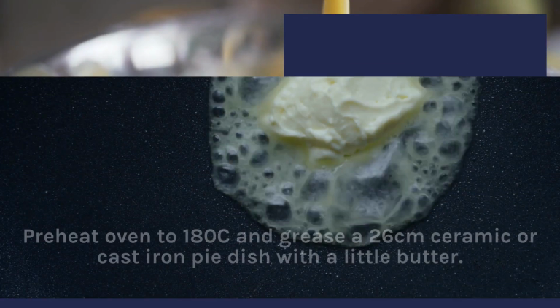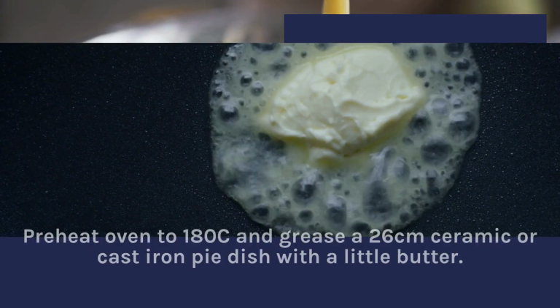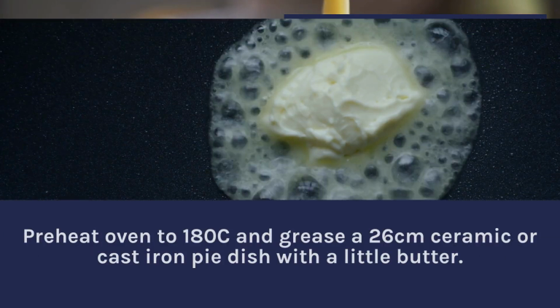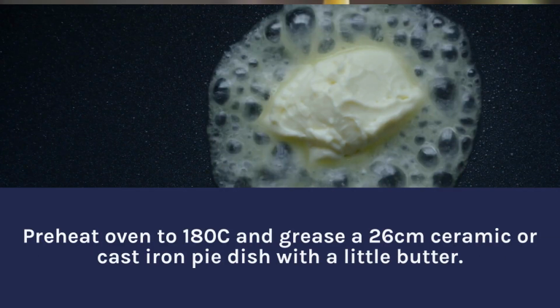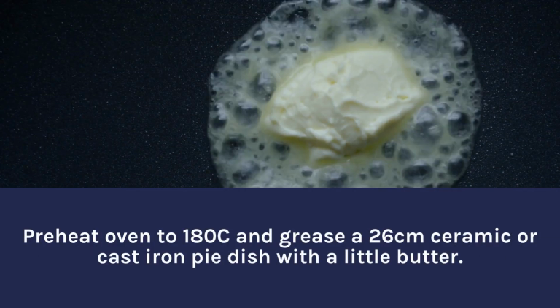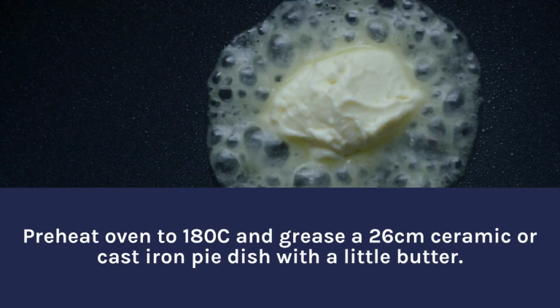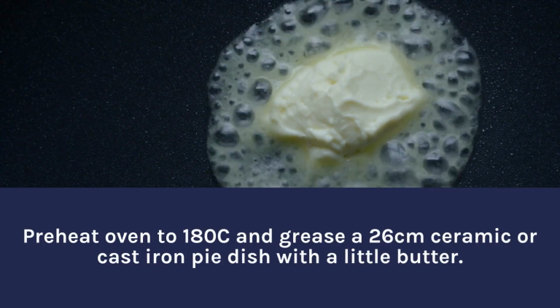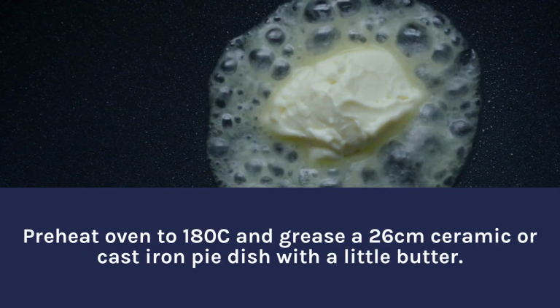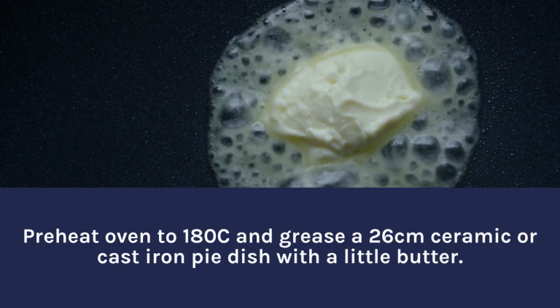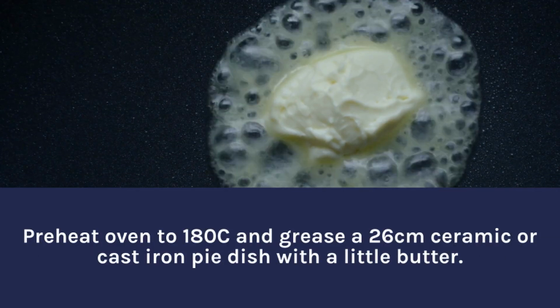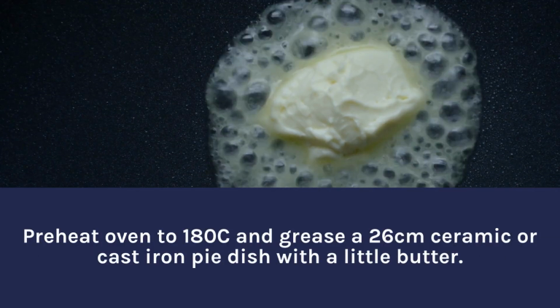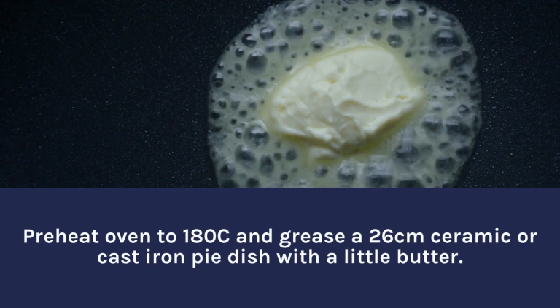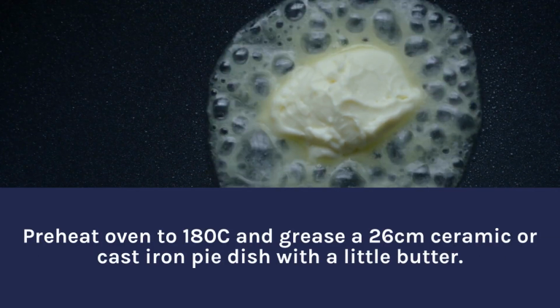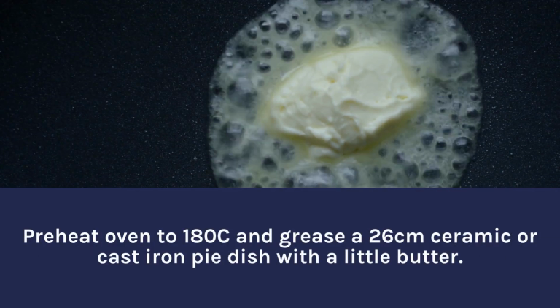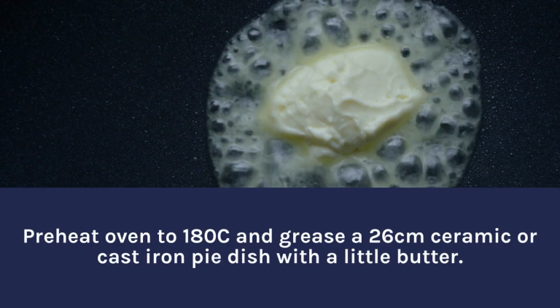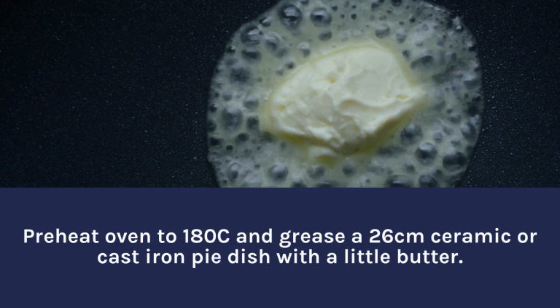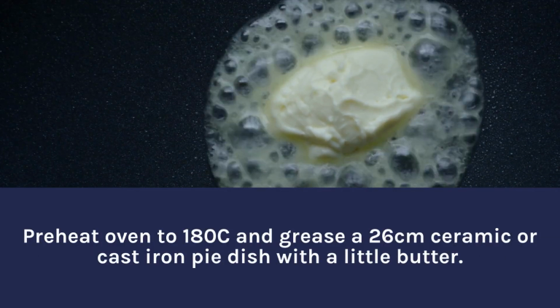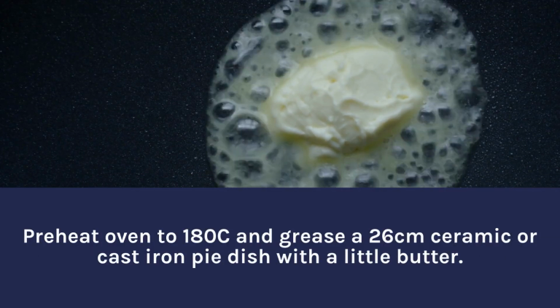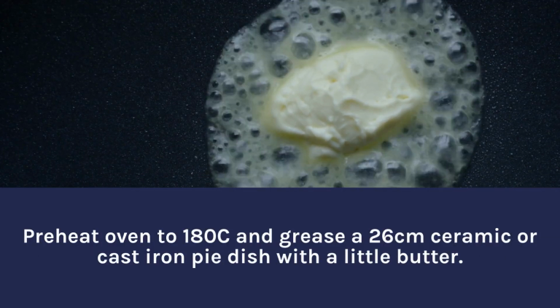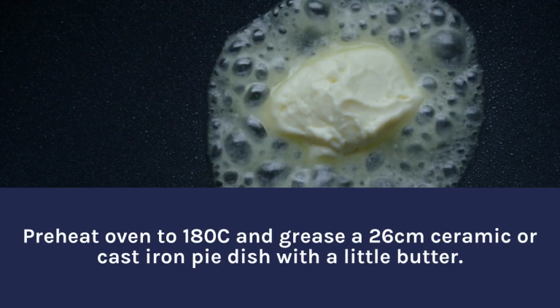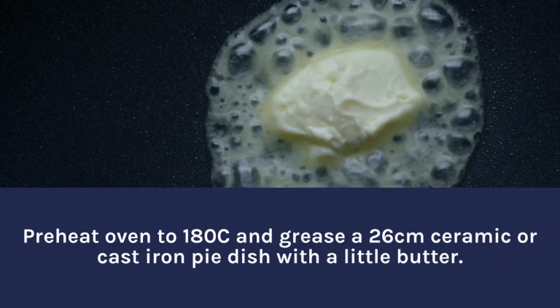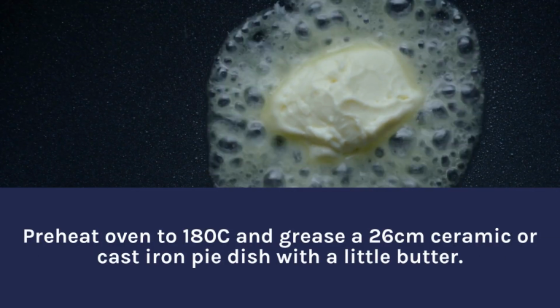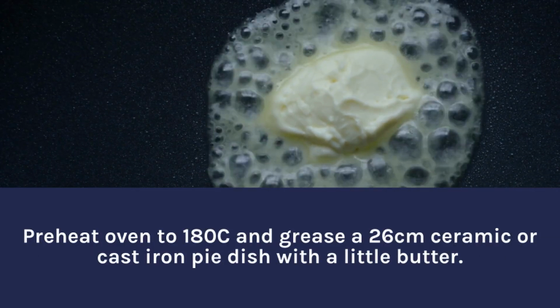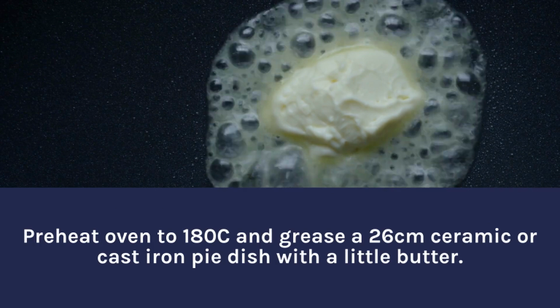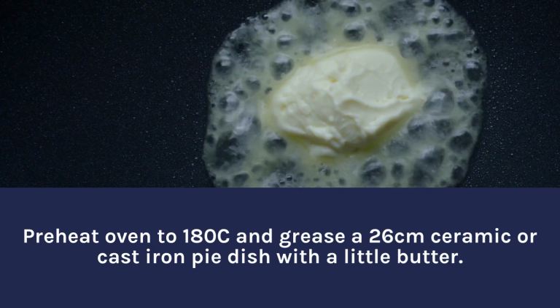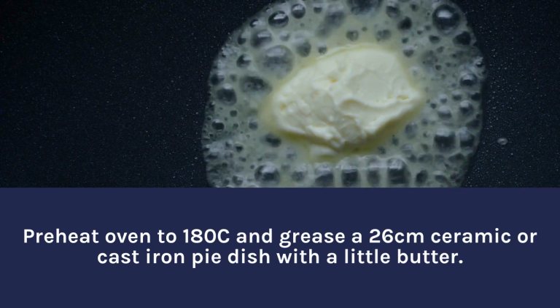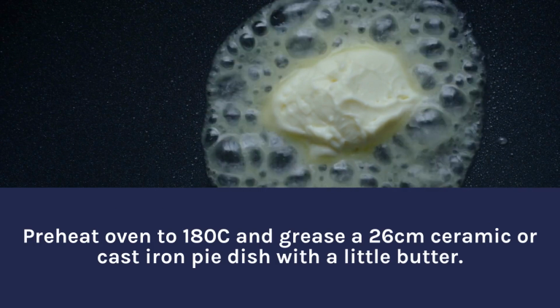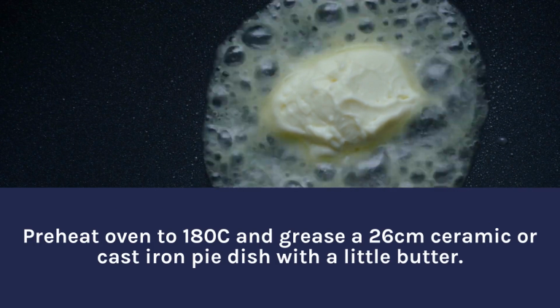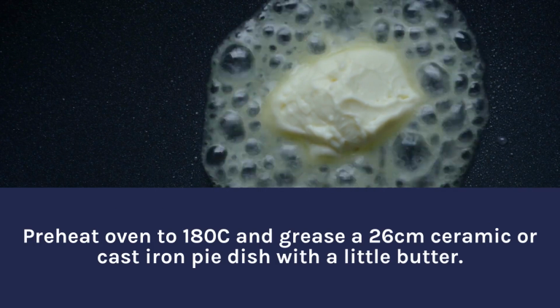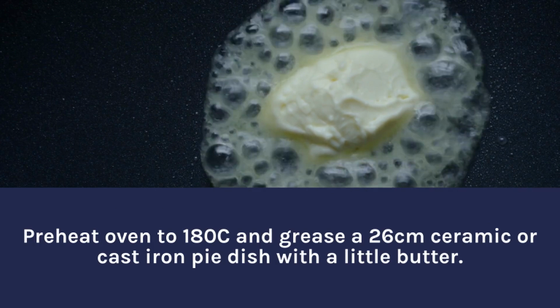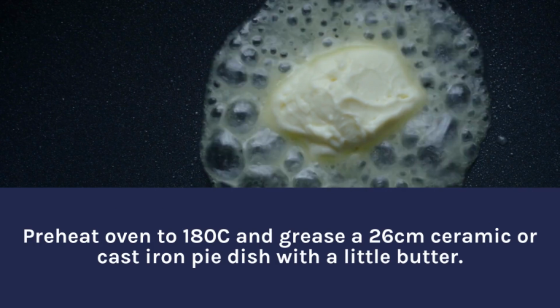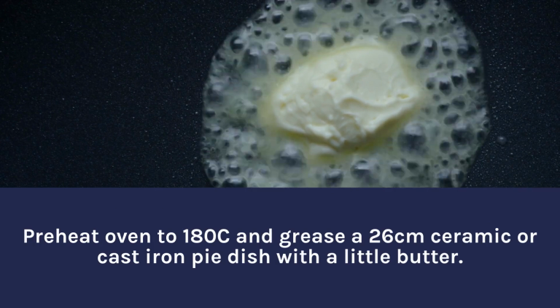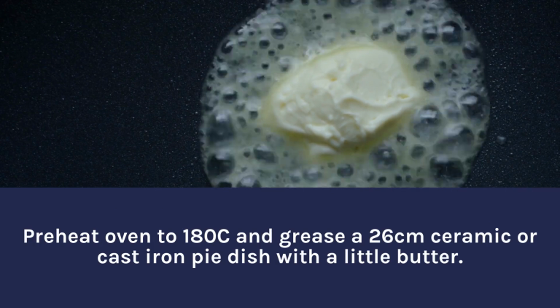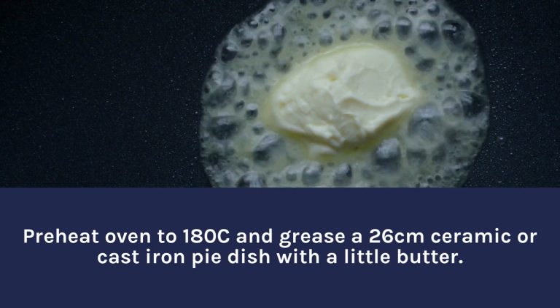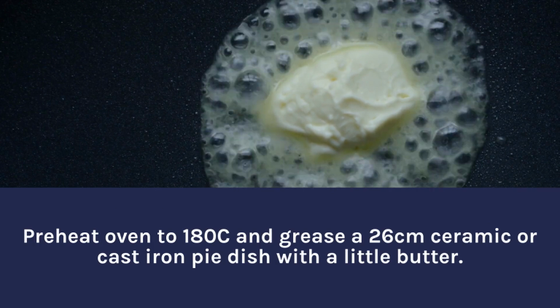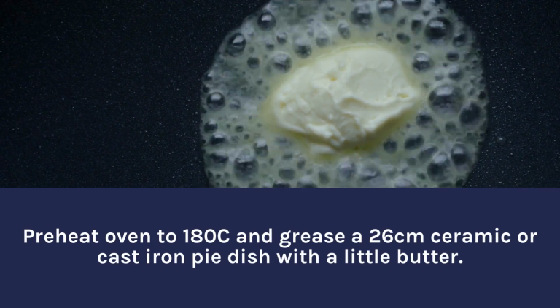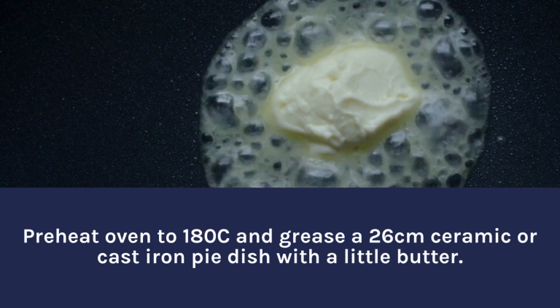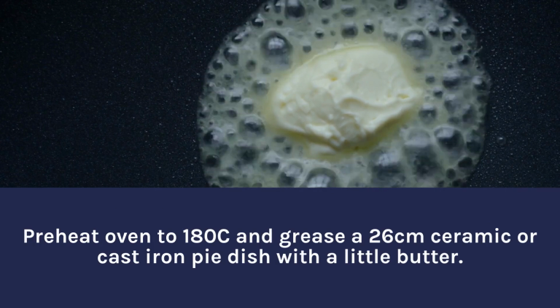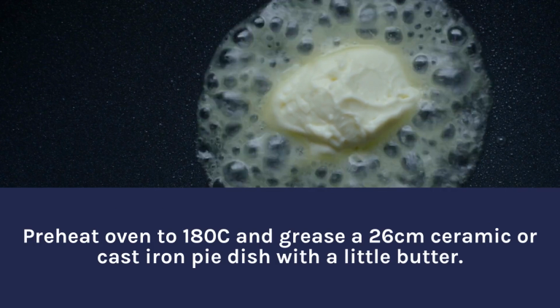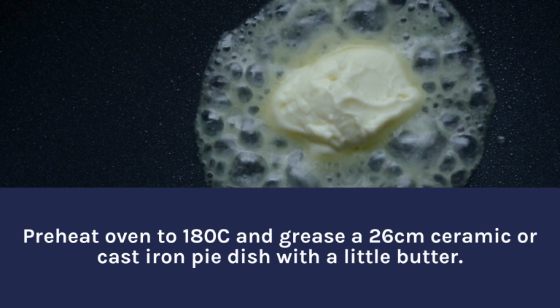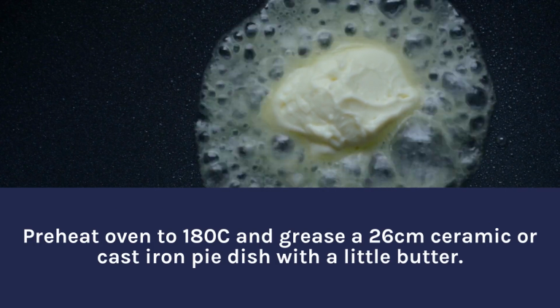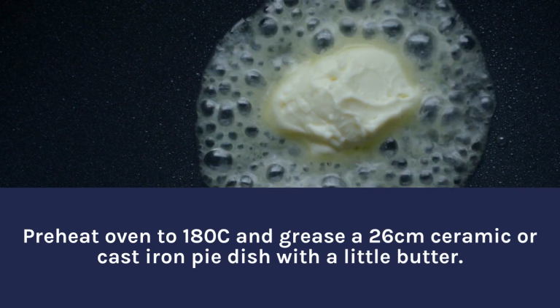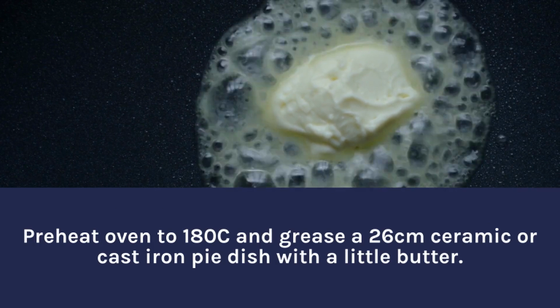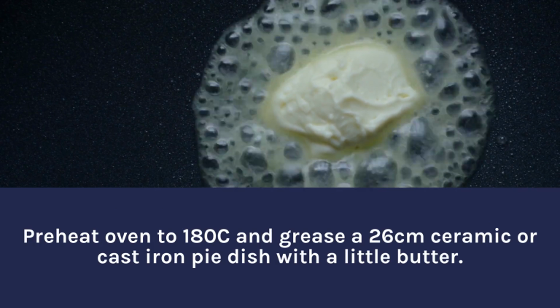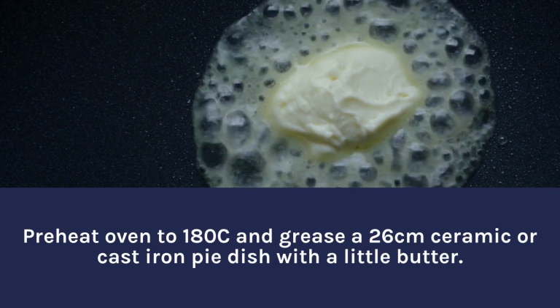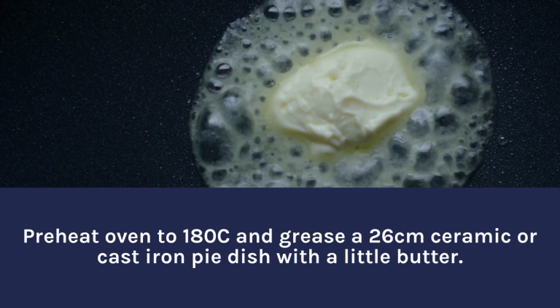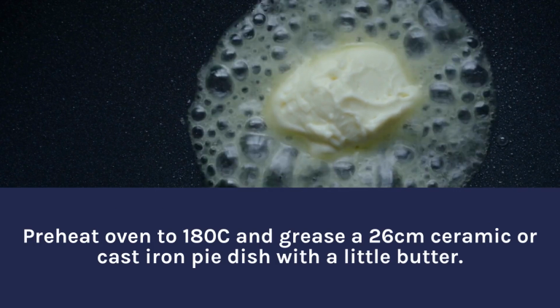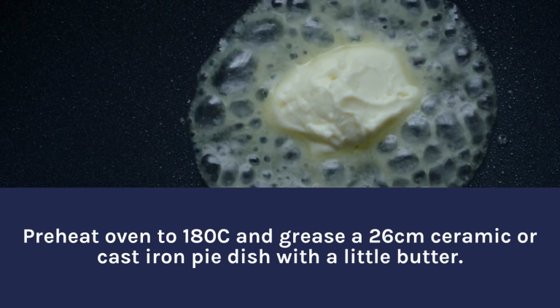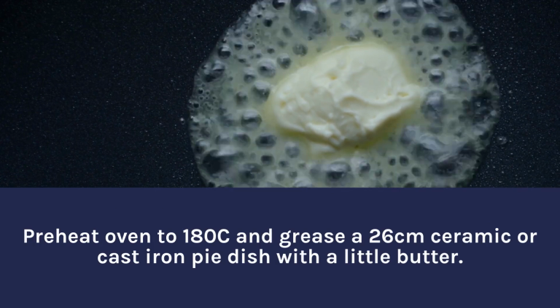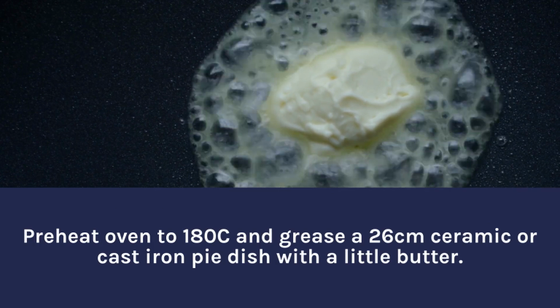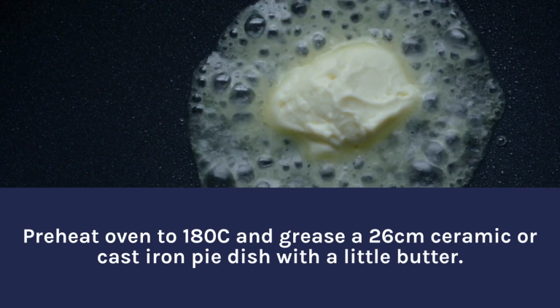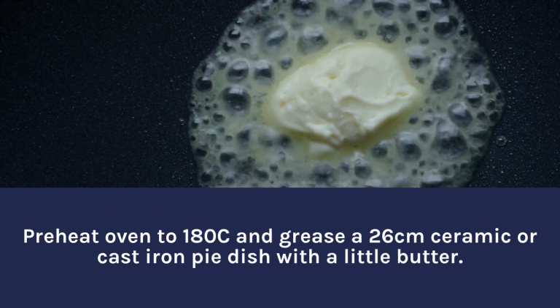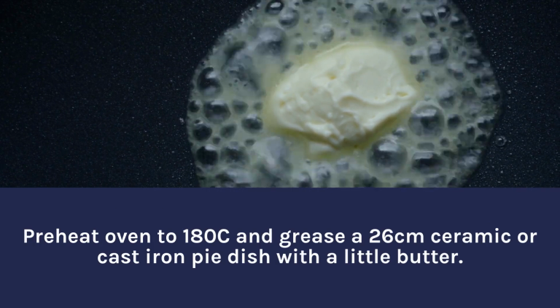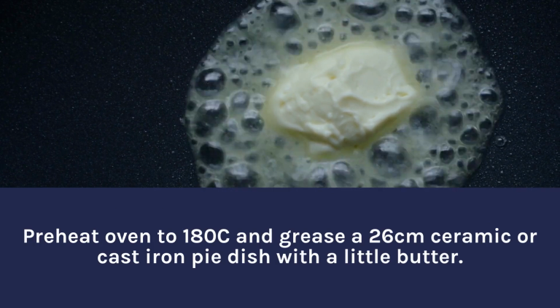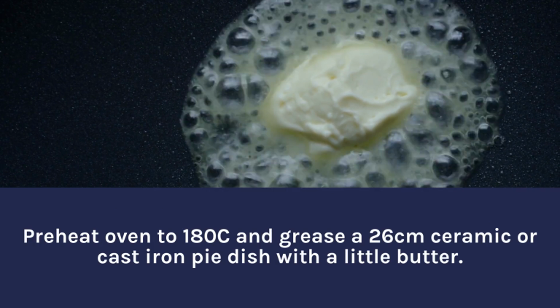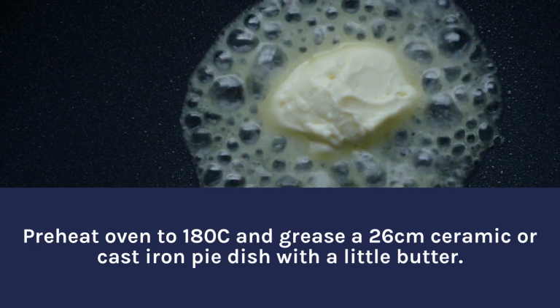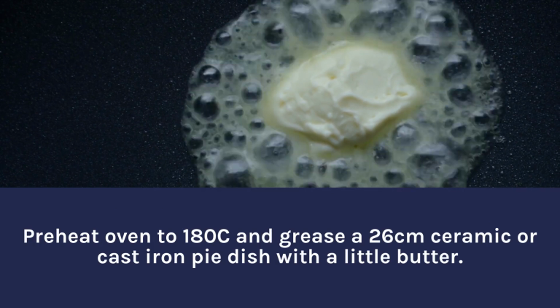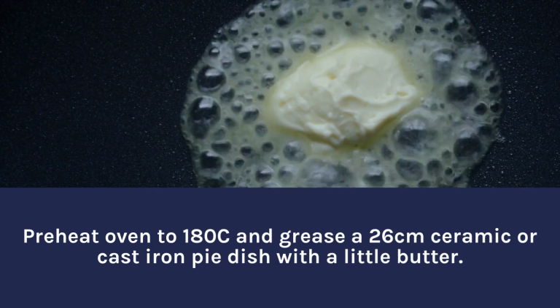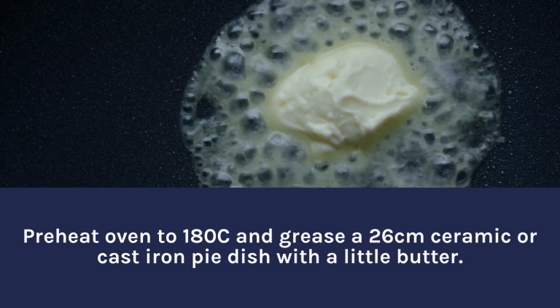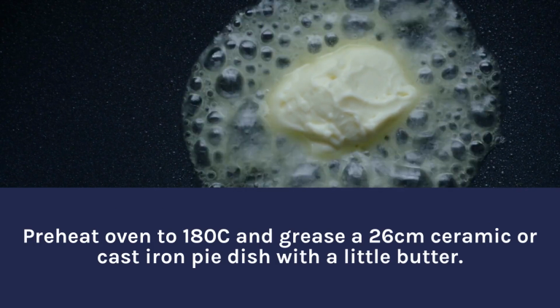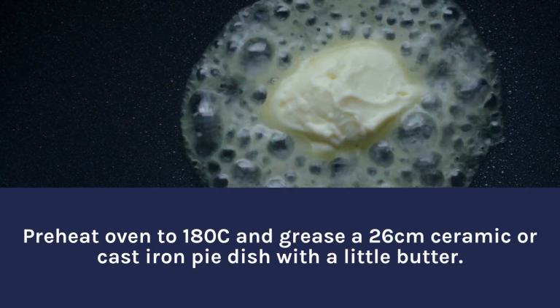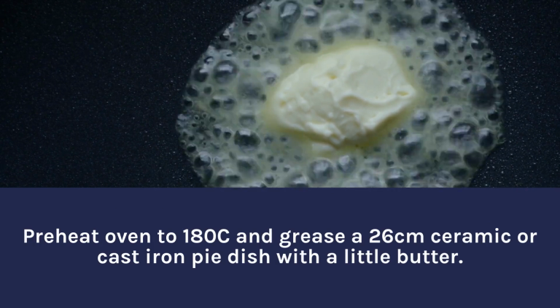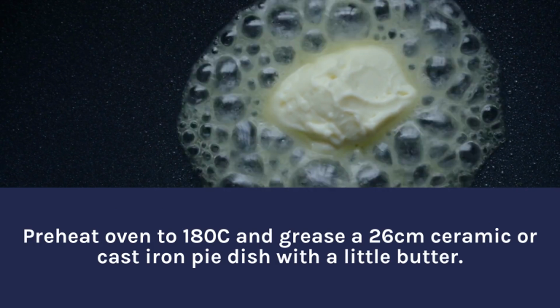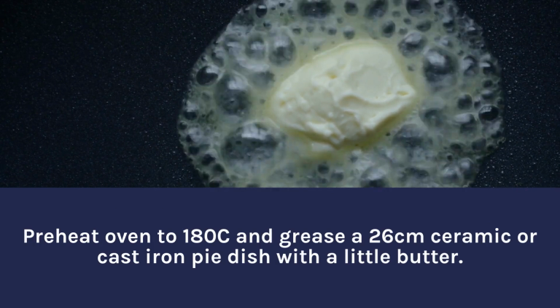Preheat oven to 180°C and grease a 26 cm ceramic or cast iron pie dish with a little butter.